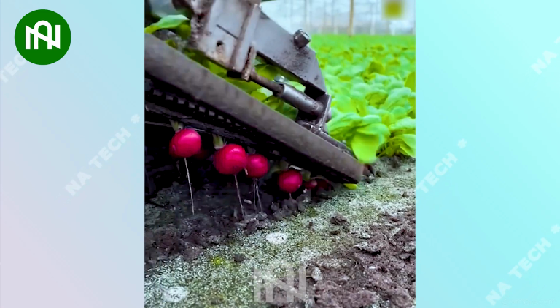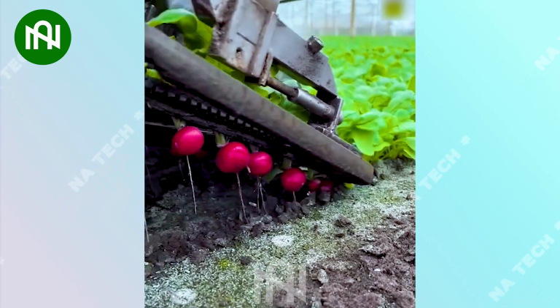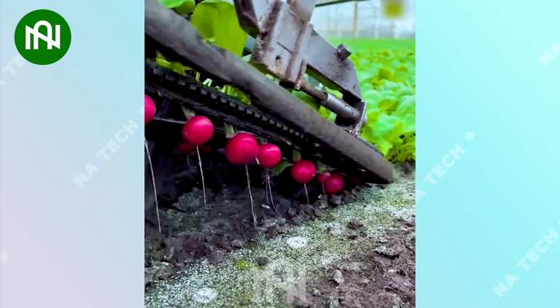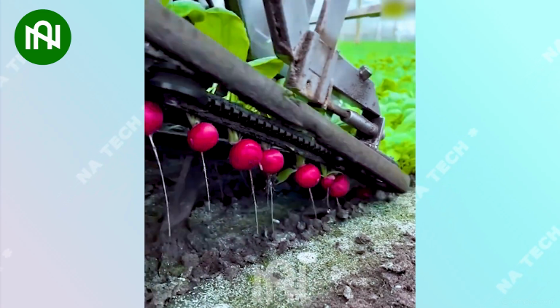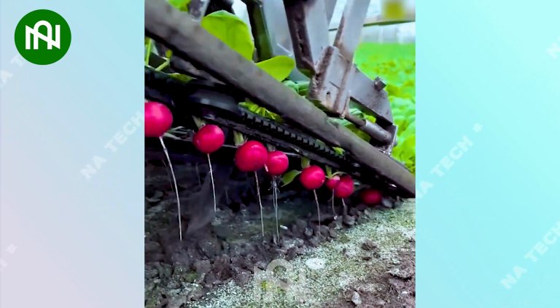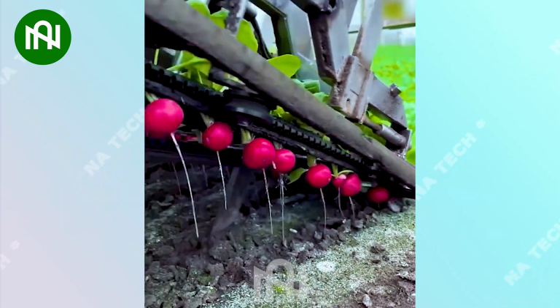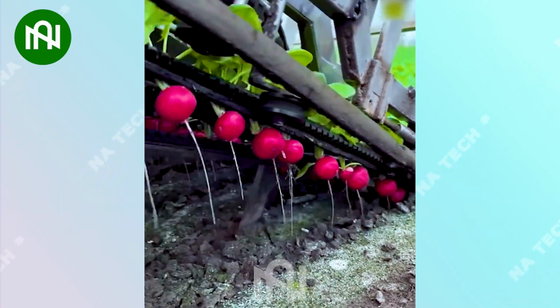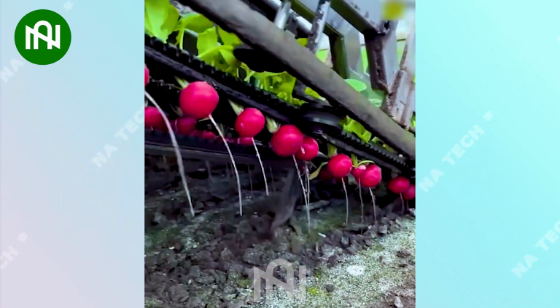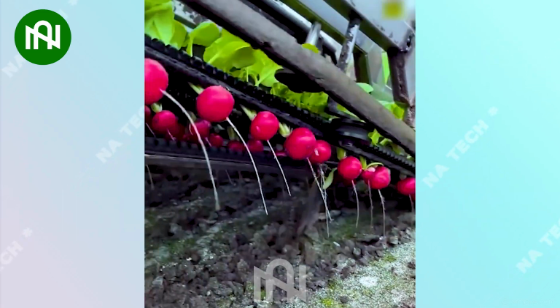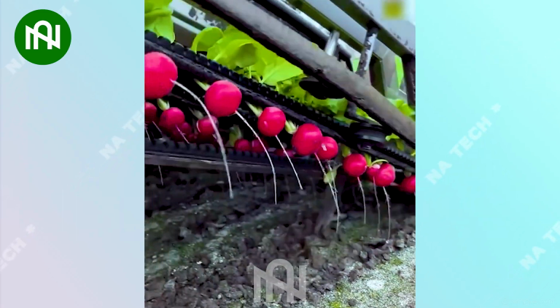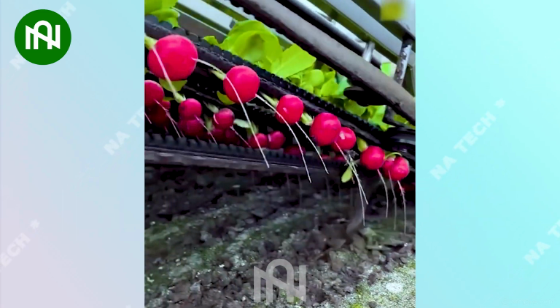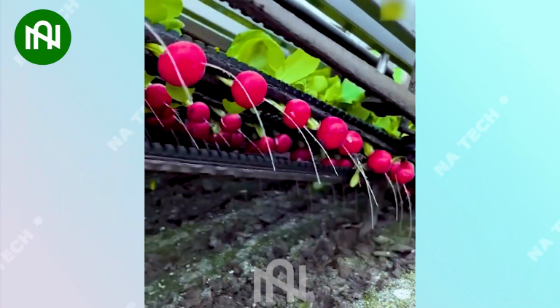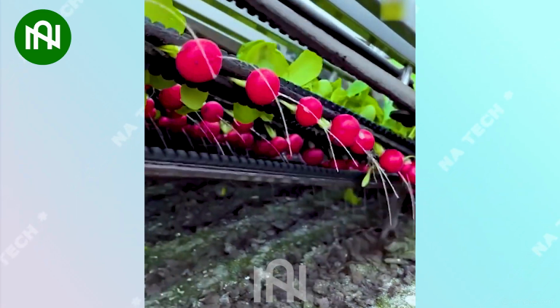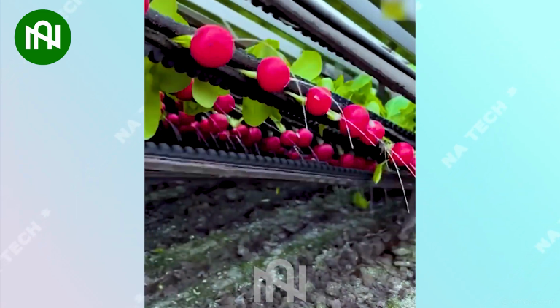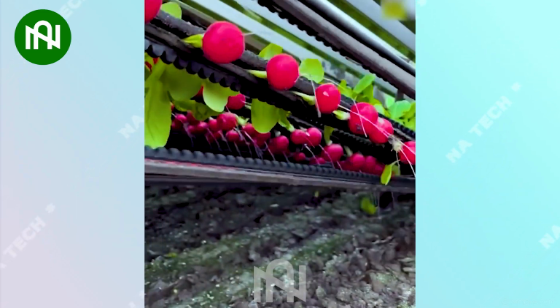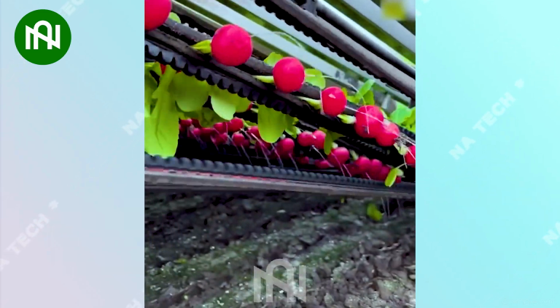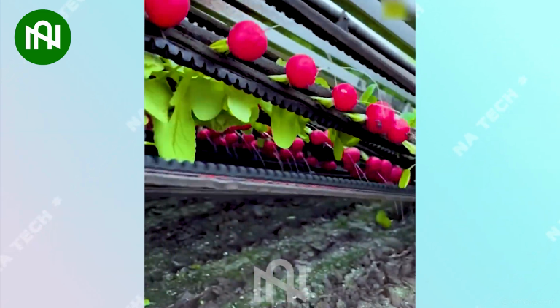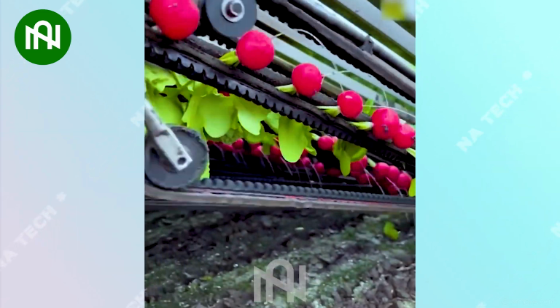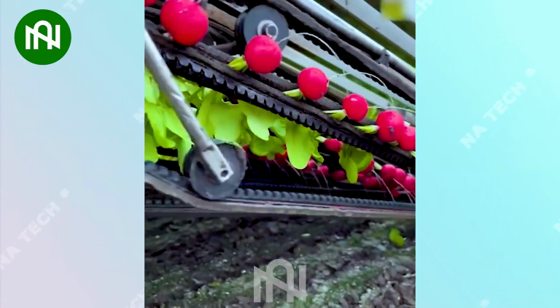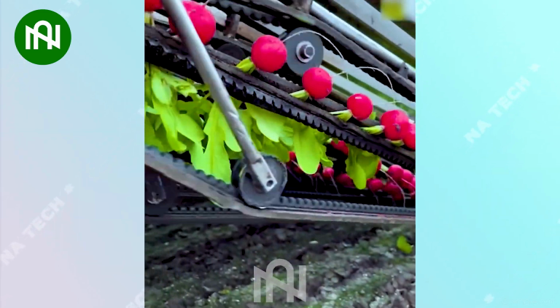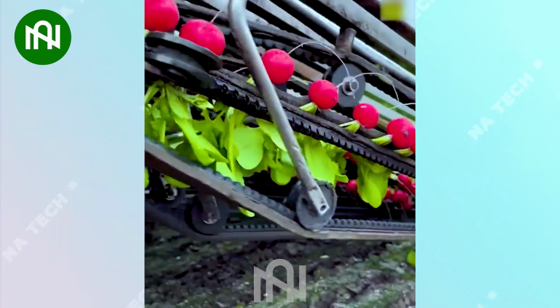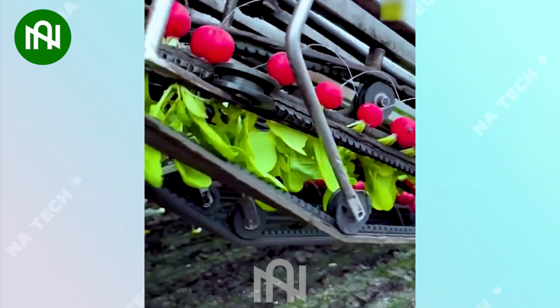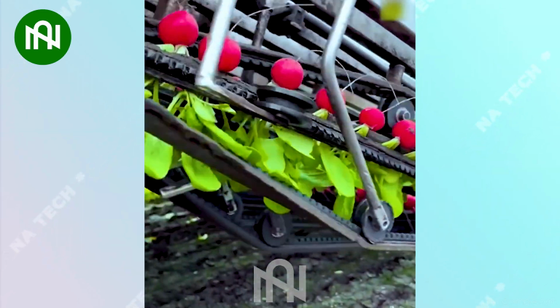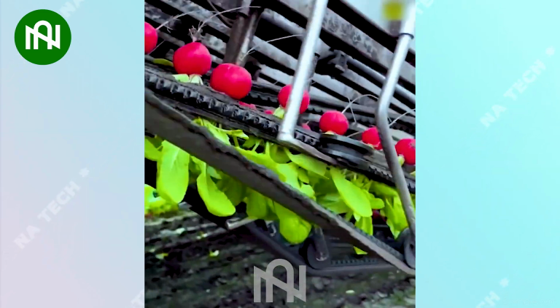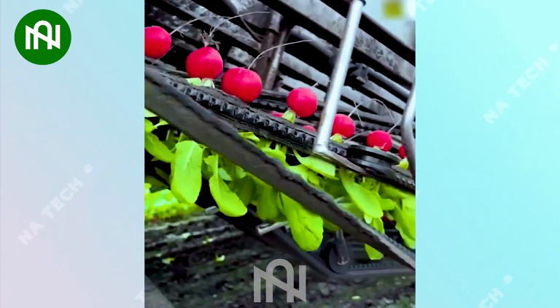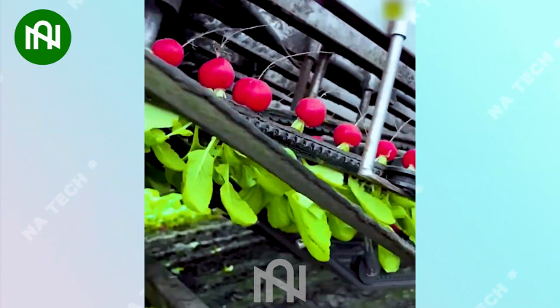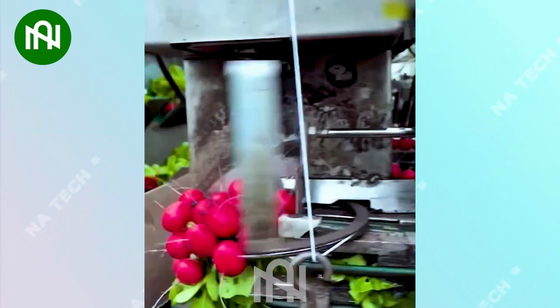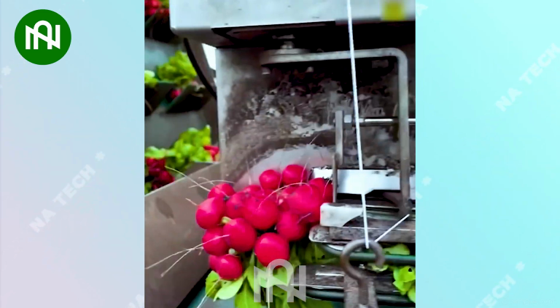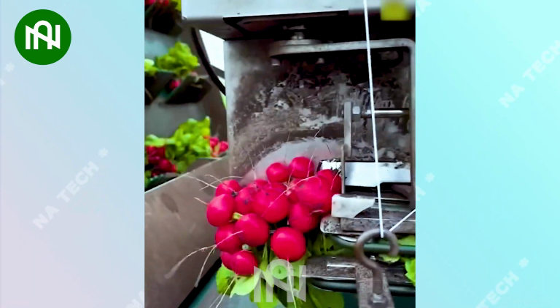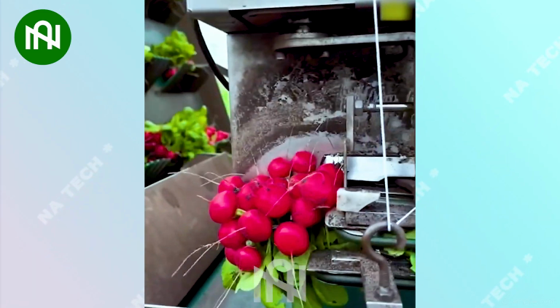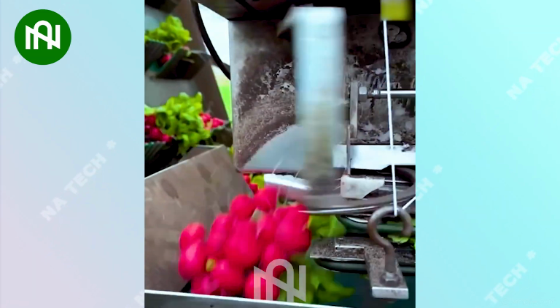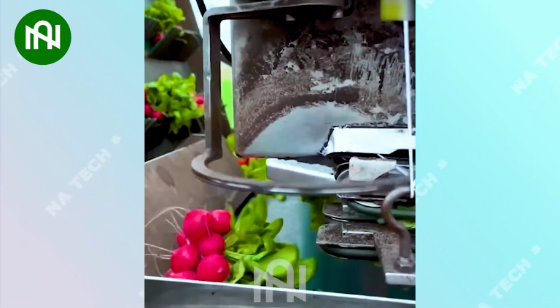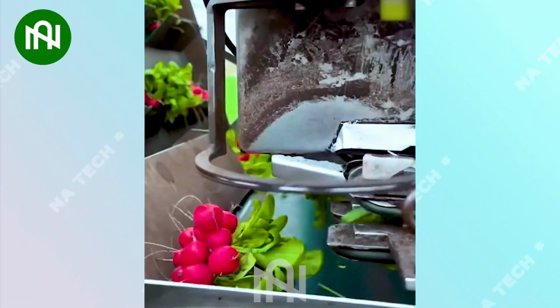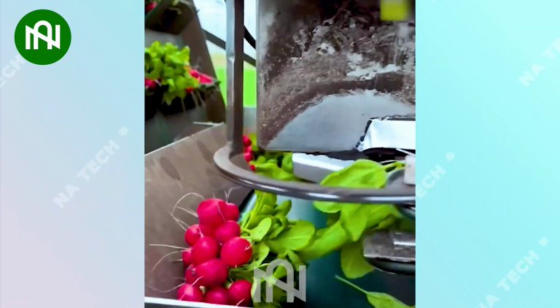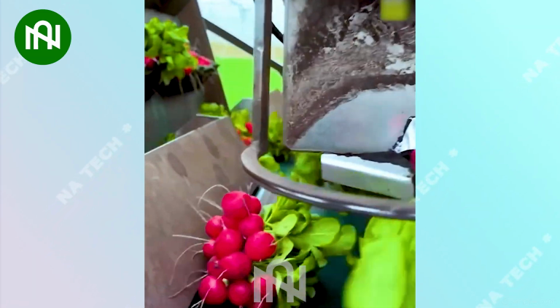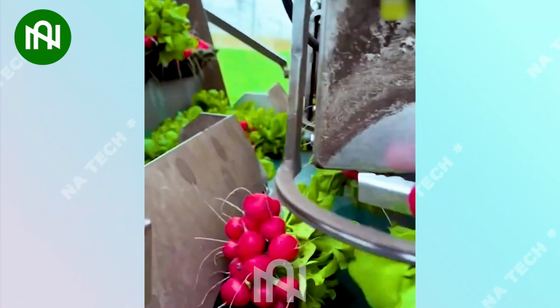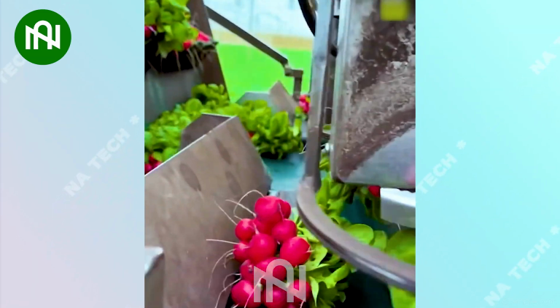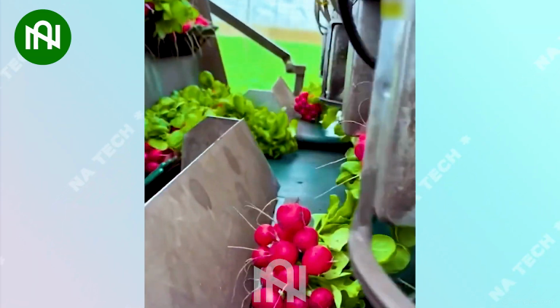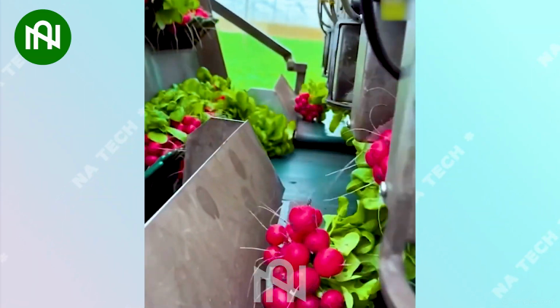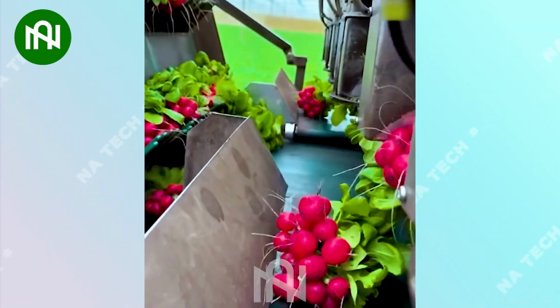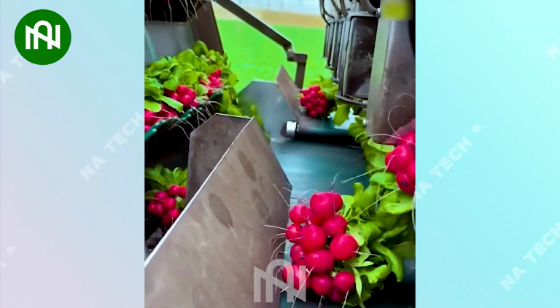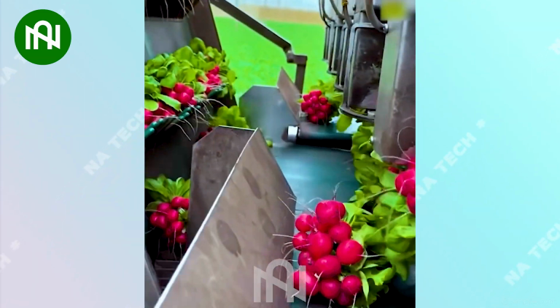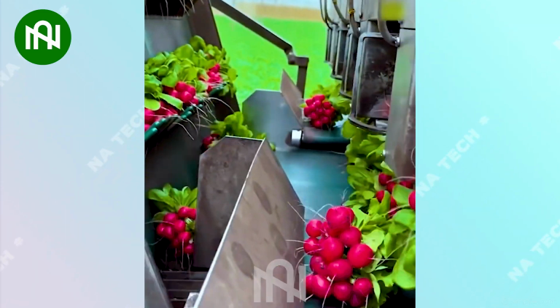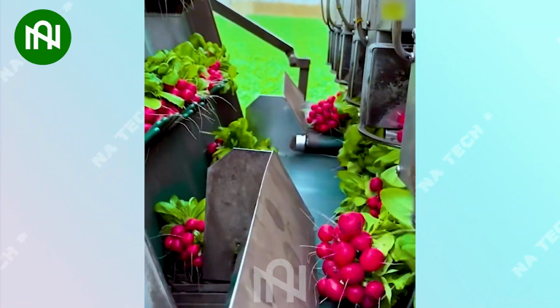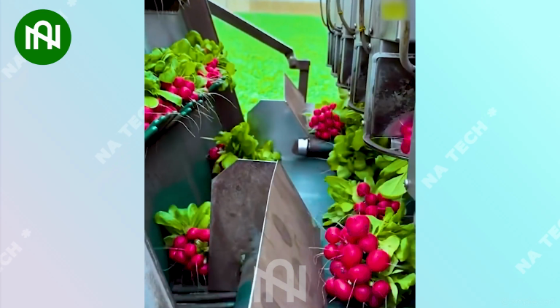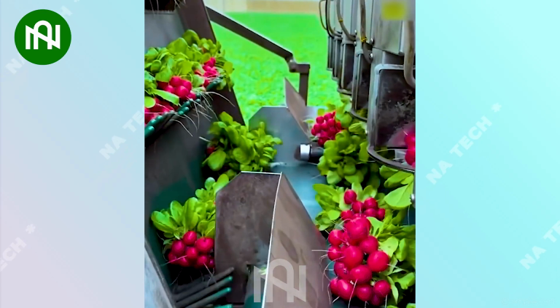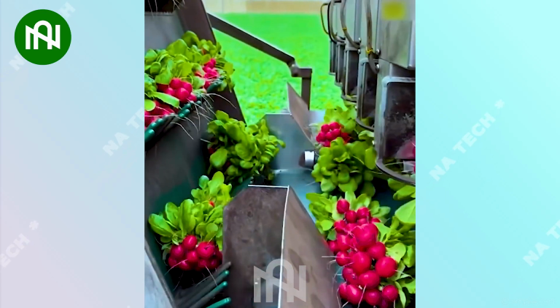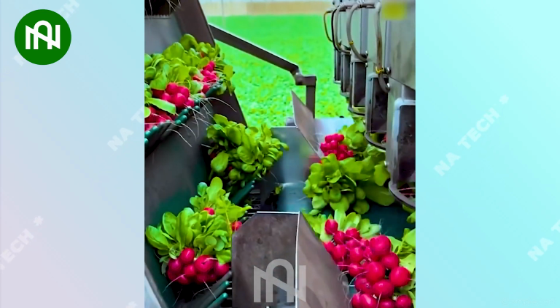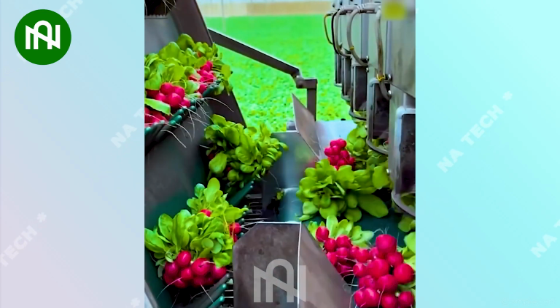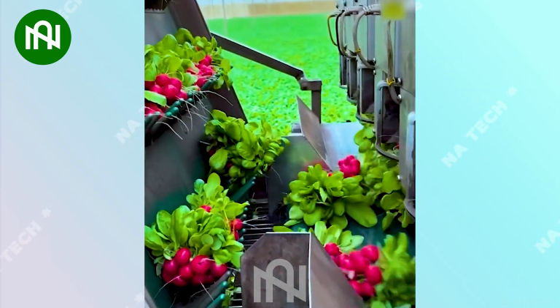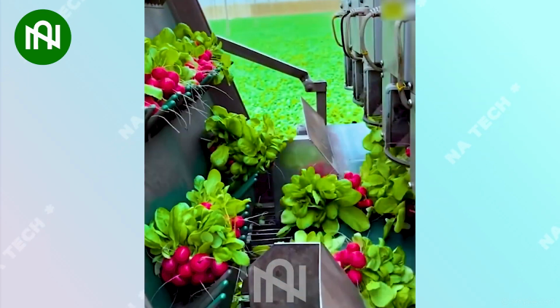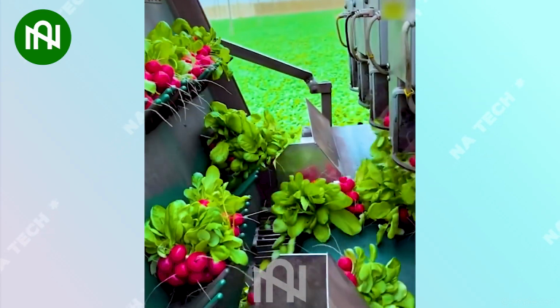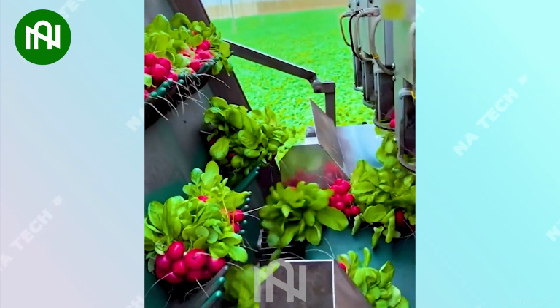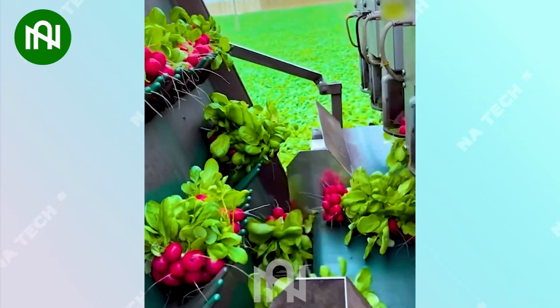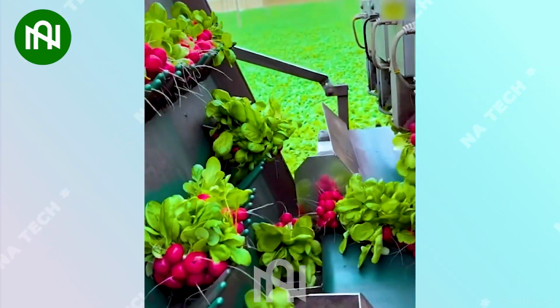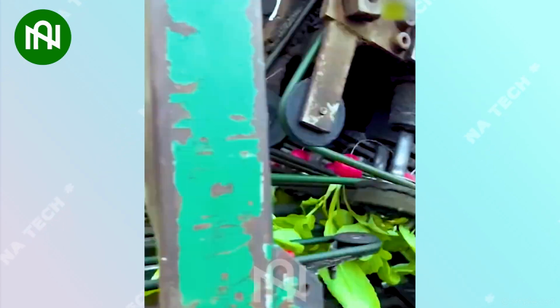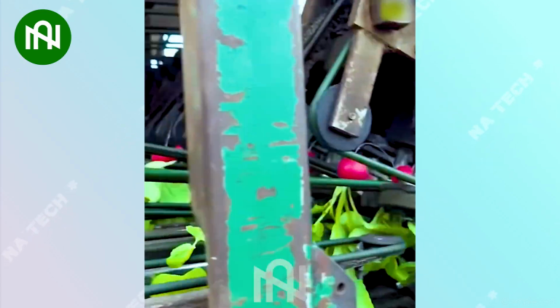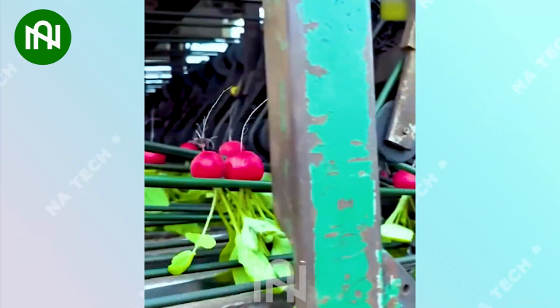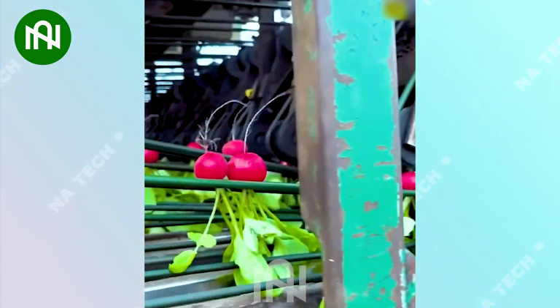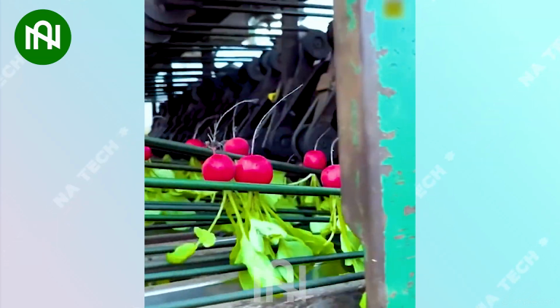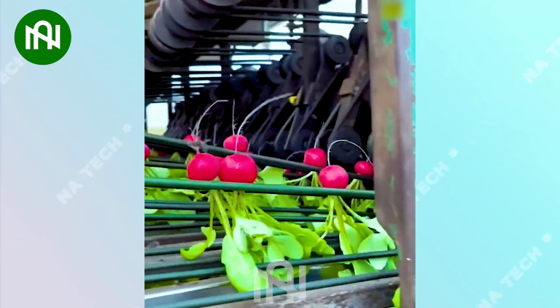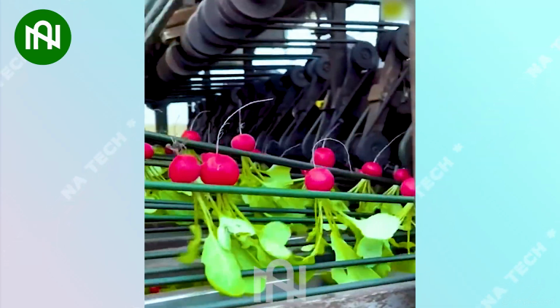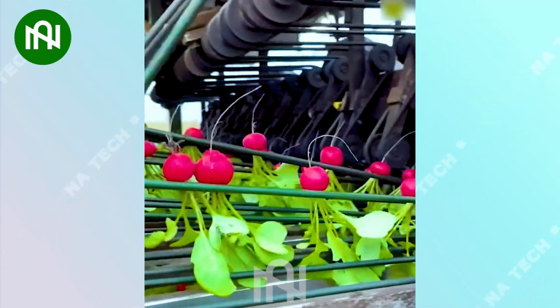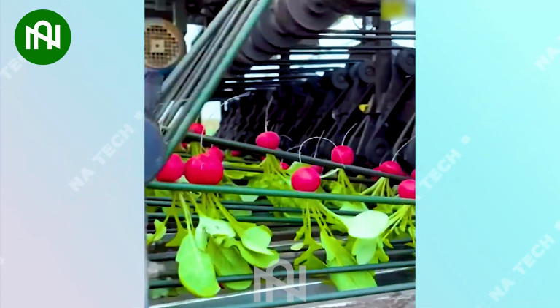This machine is capable of reaching a productivity level of up to 5000 bundles of radish per hour.